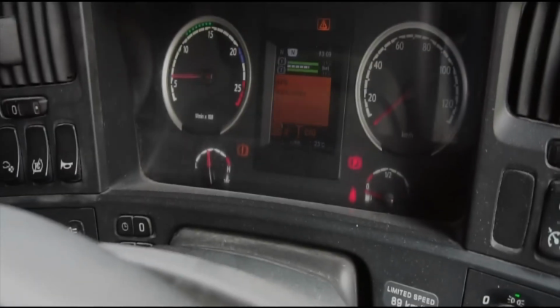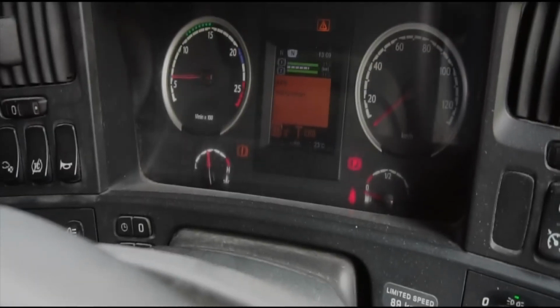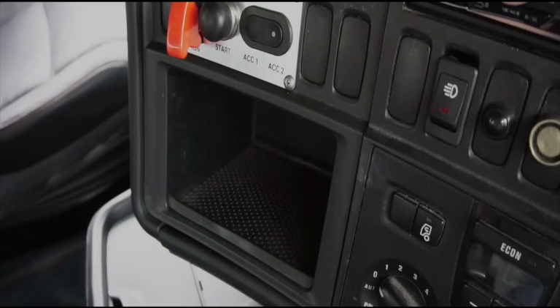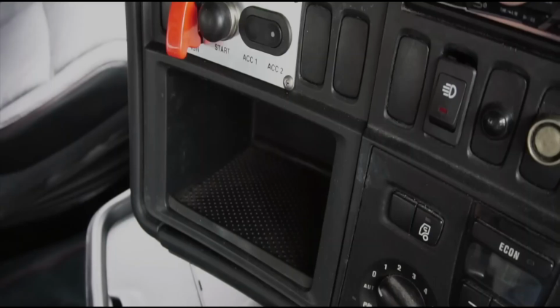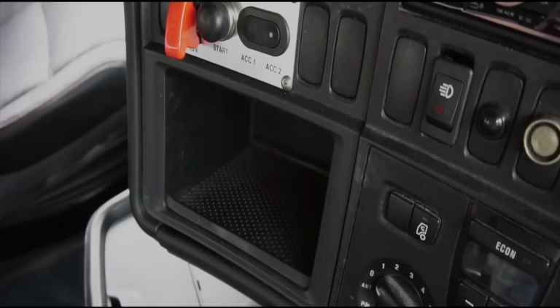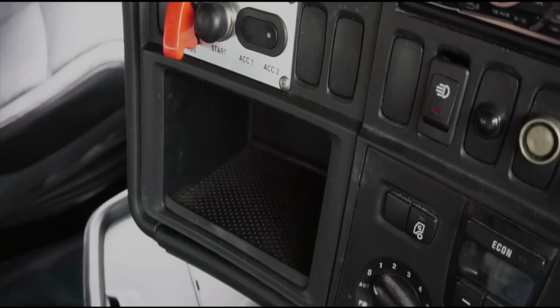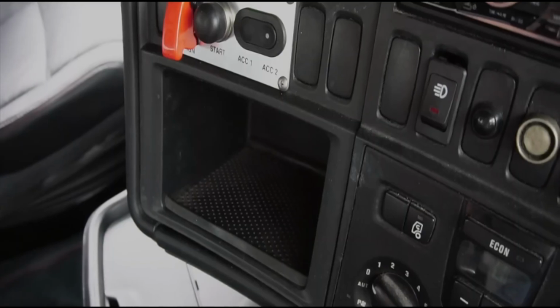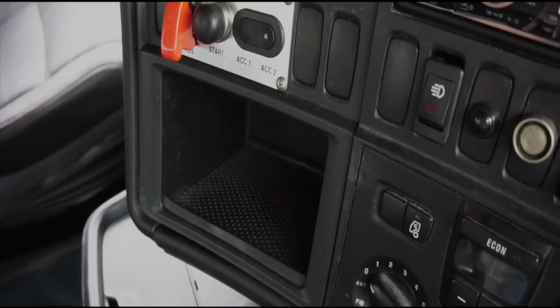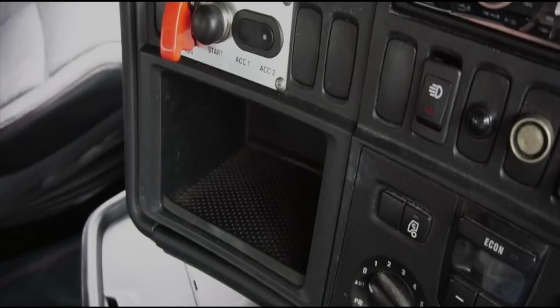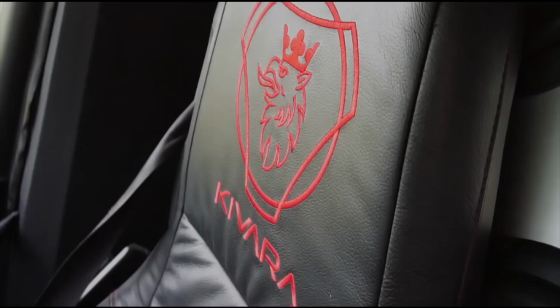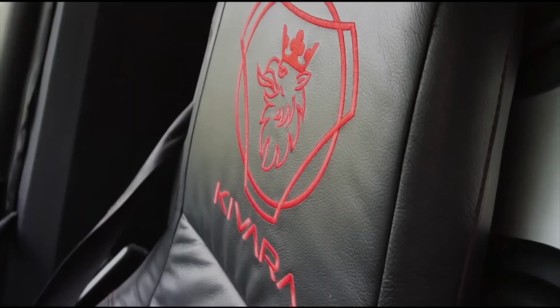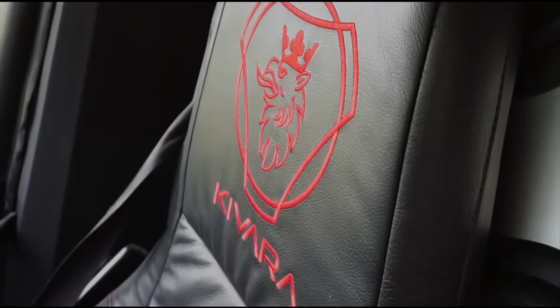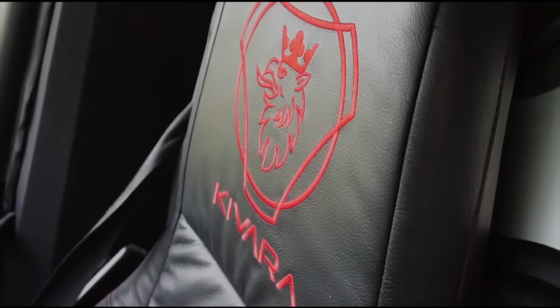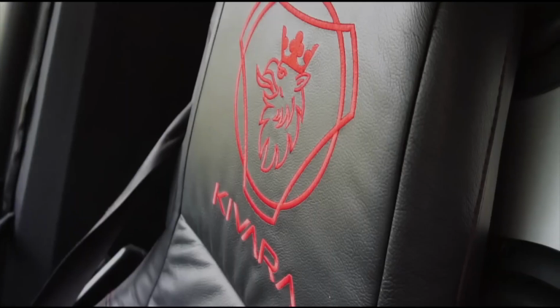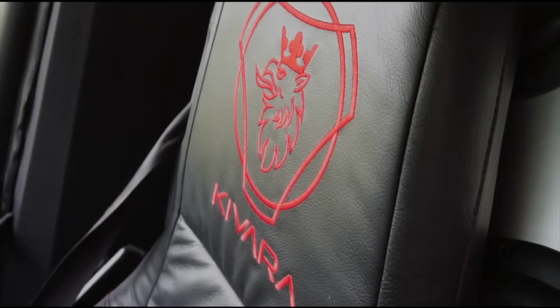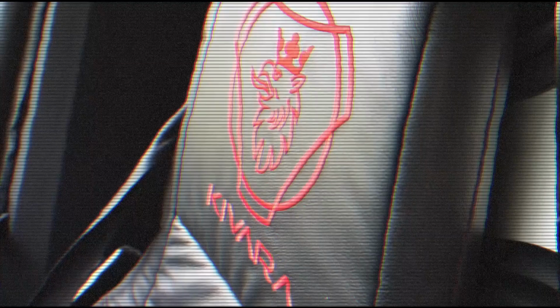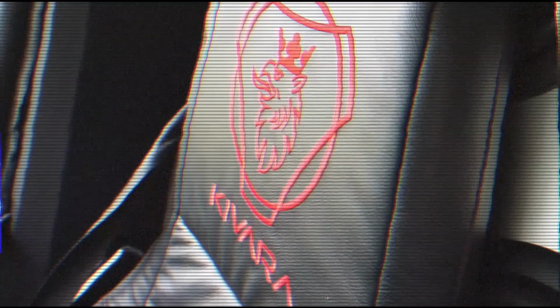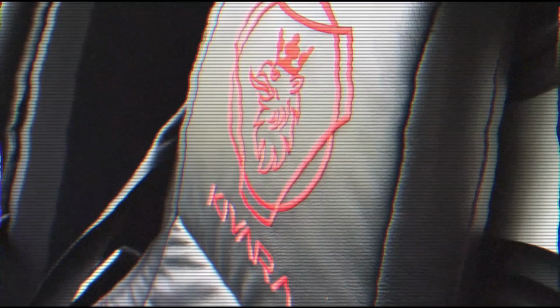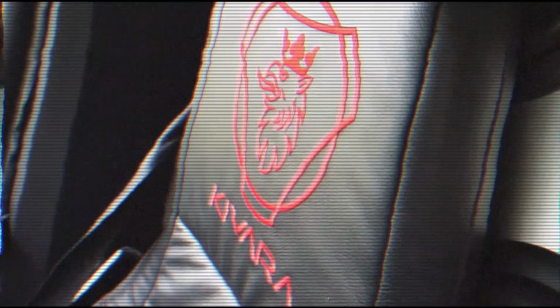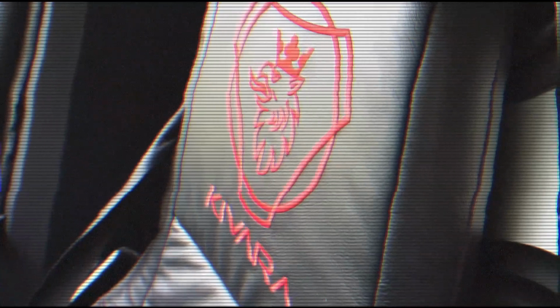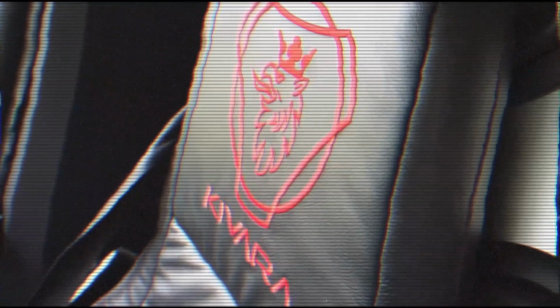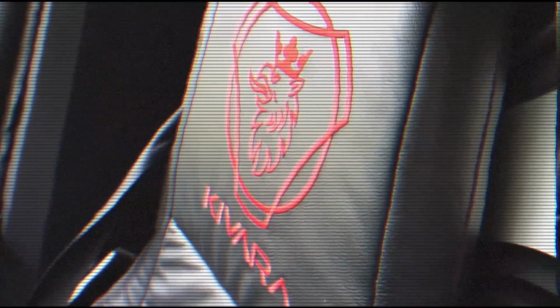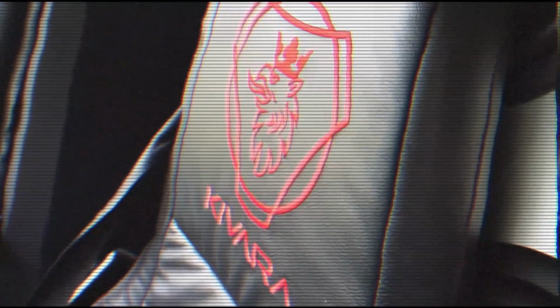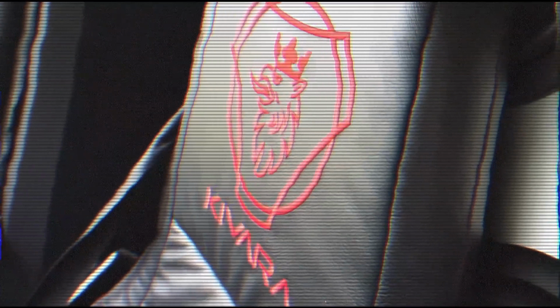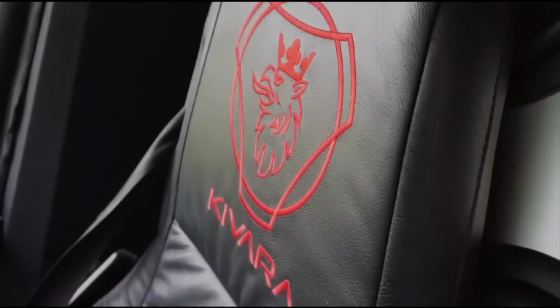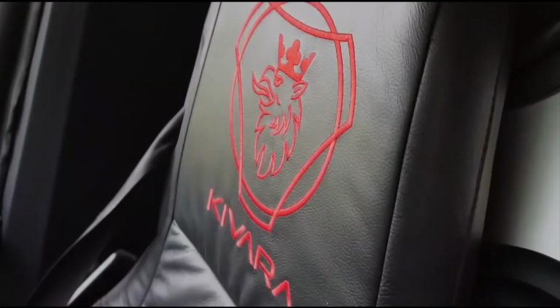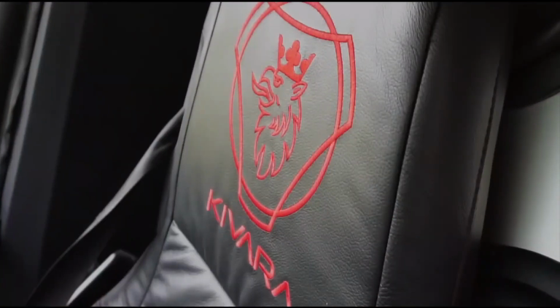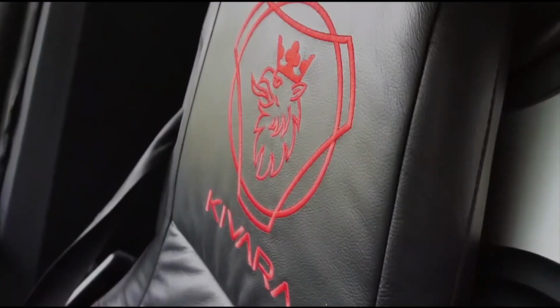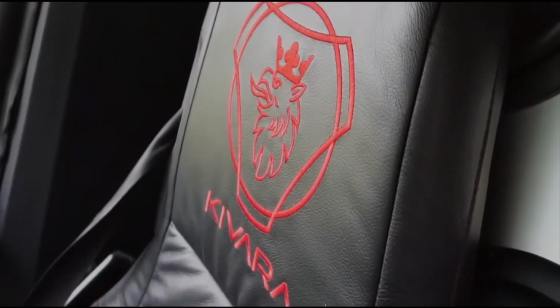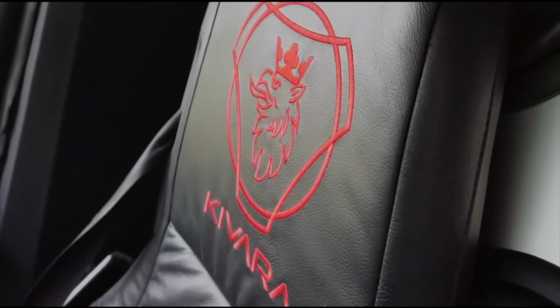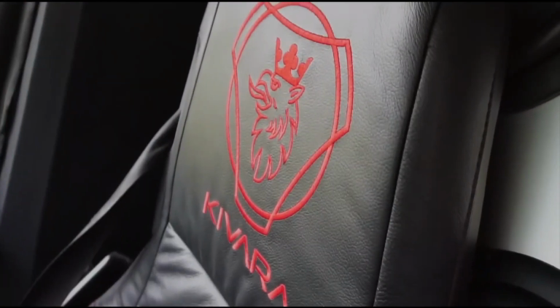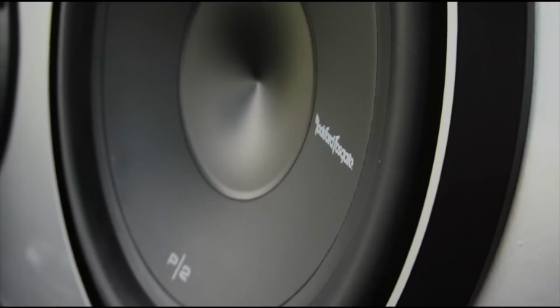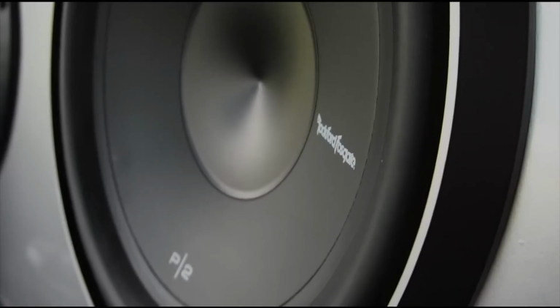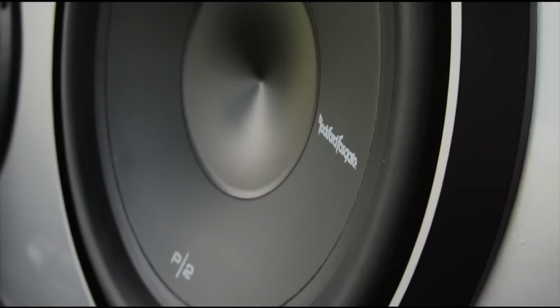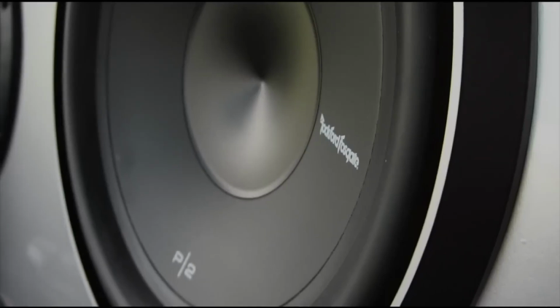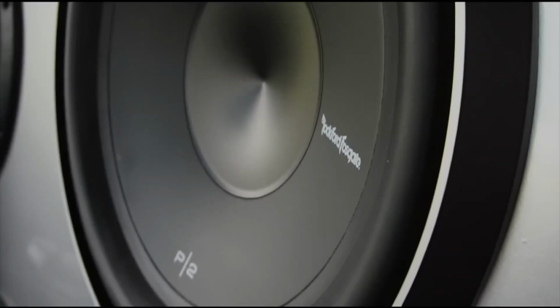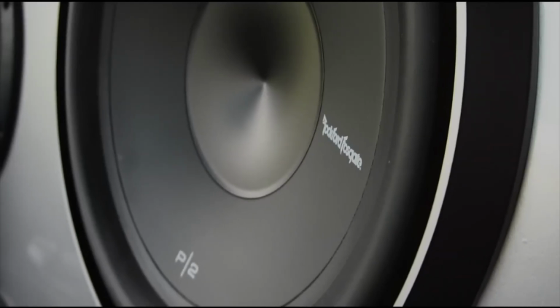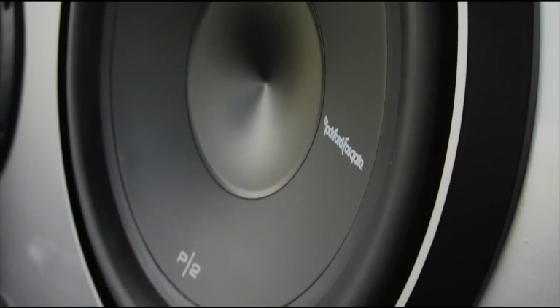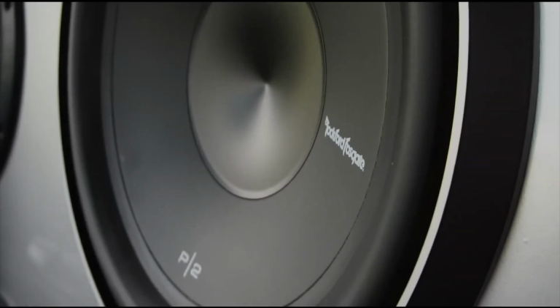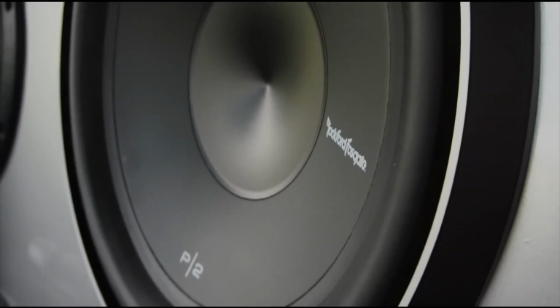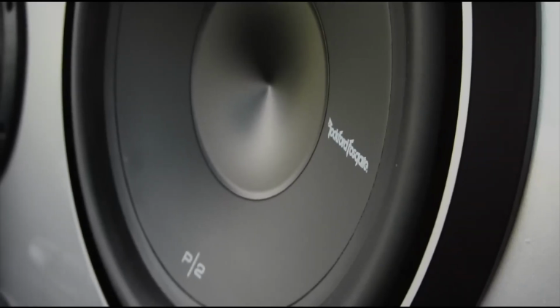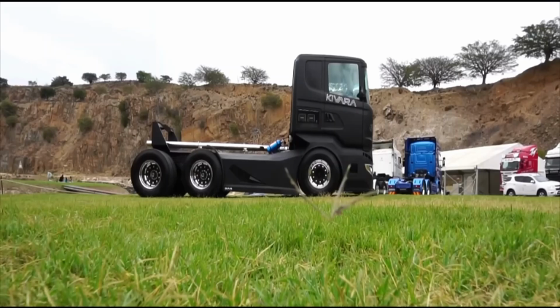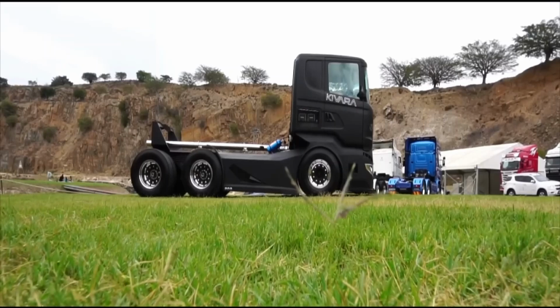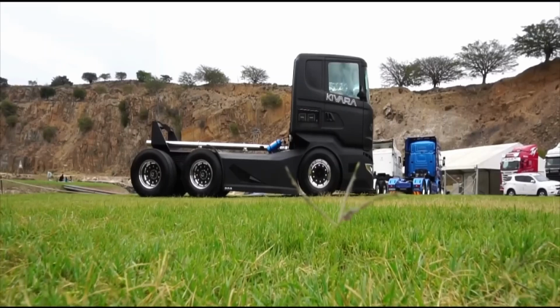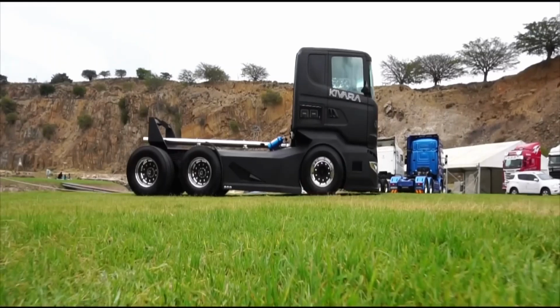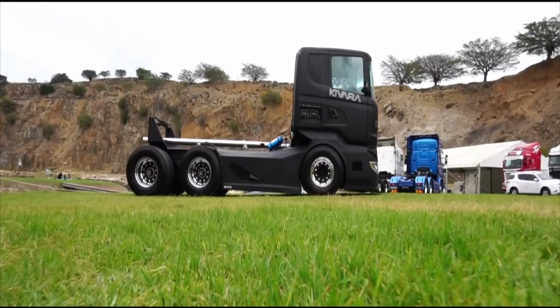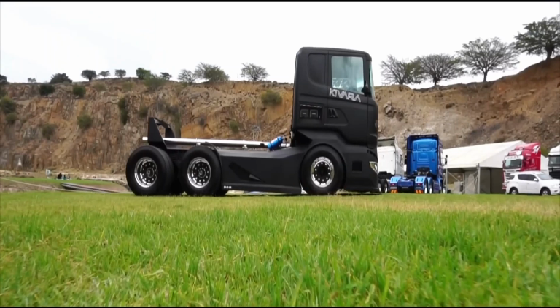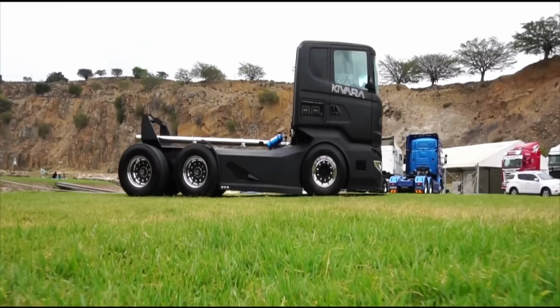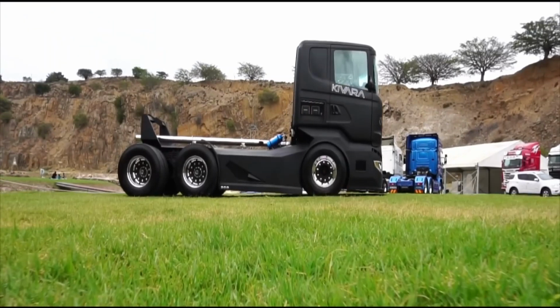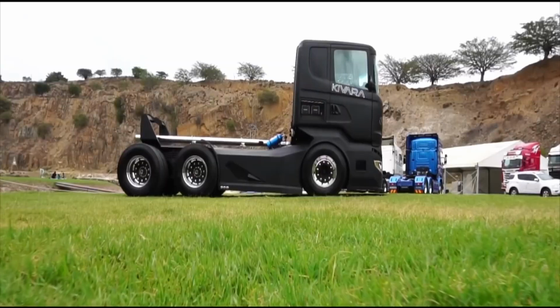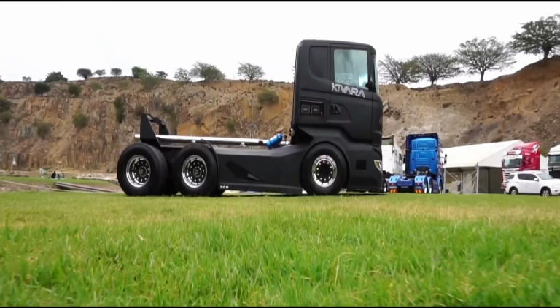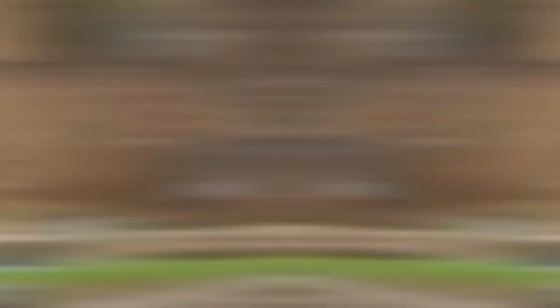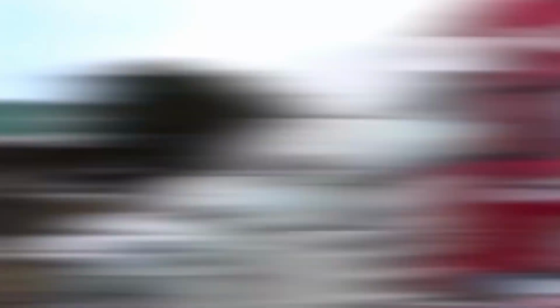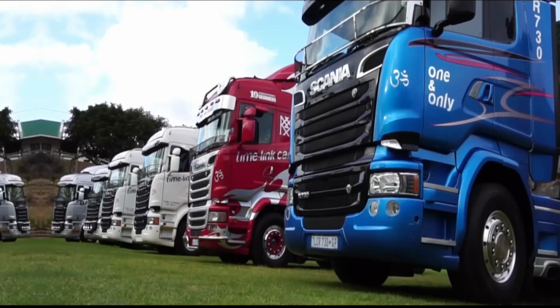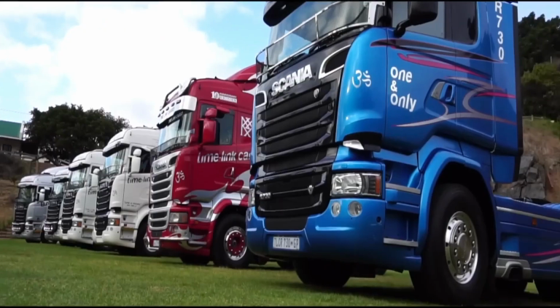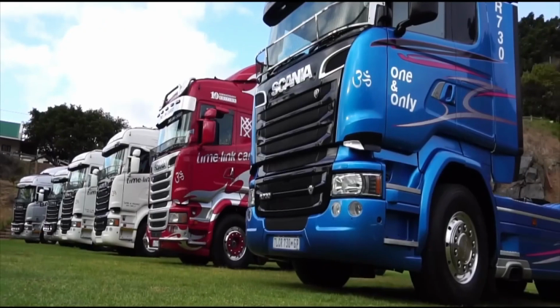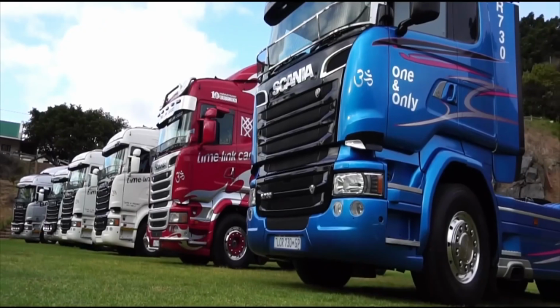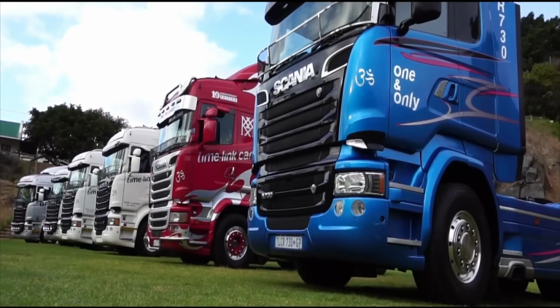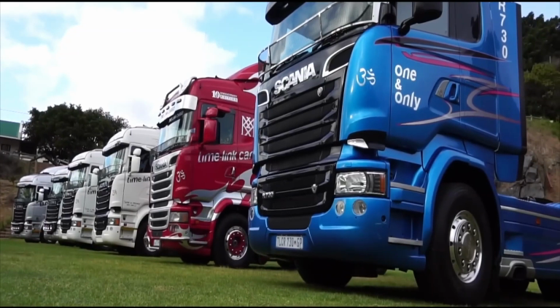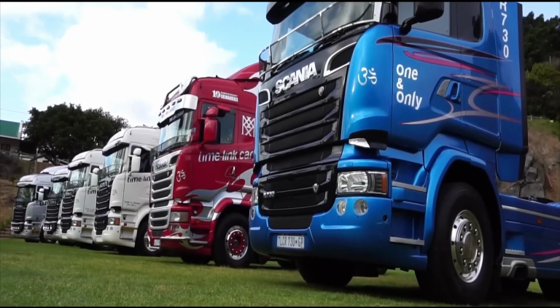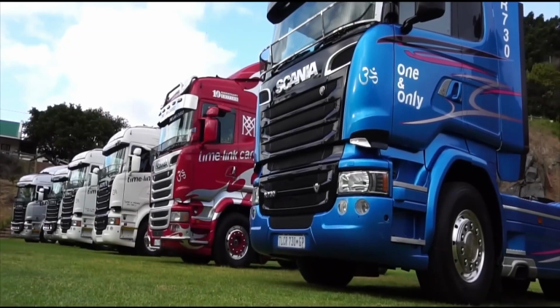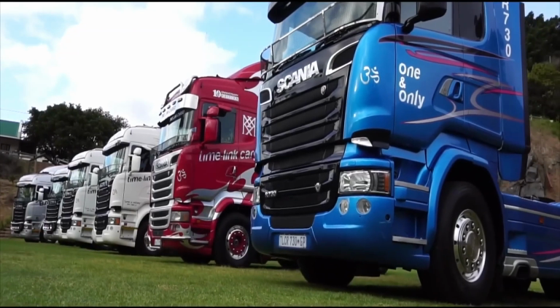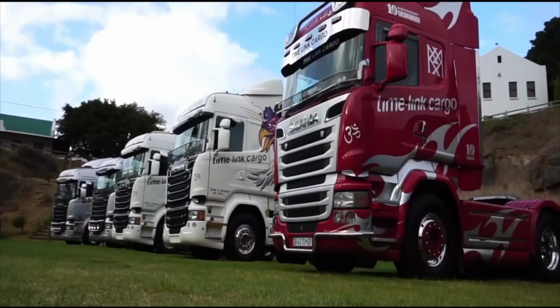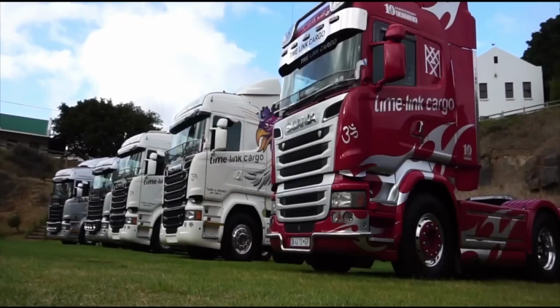Whether hauling massive loads or simply flexing on the highway, the Scania R900 Kevara is a true engineering marvel.